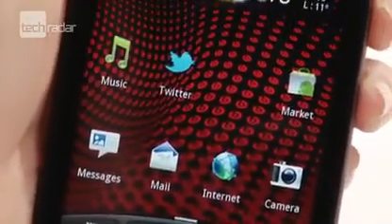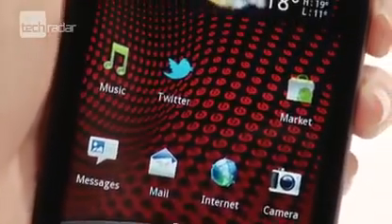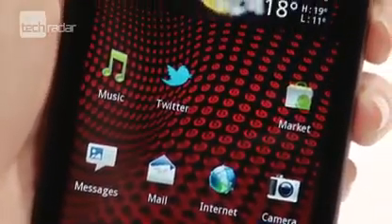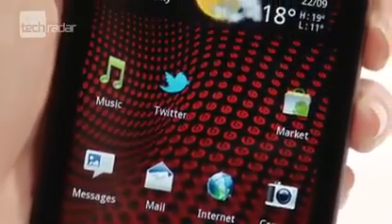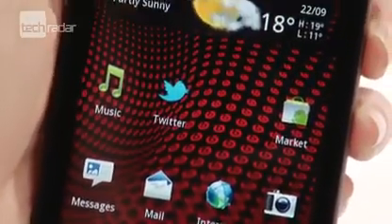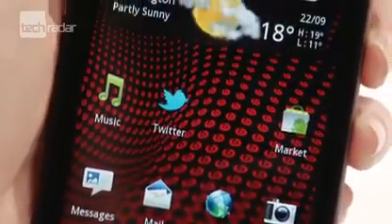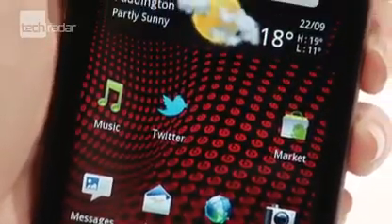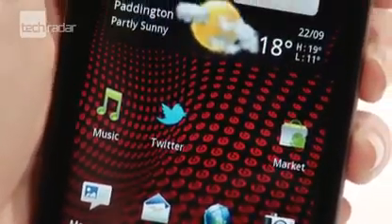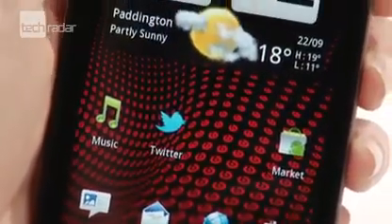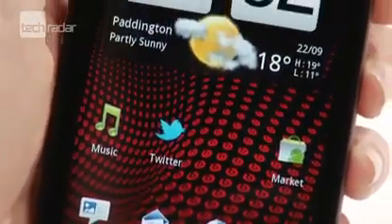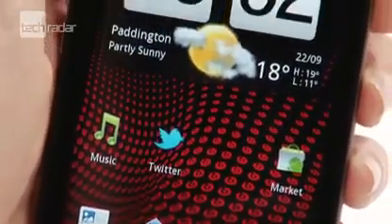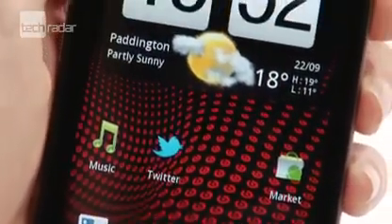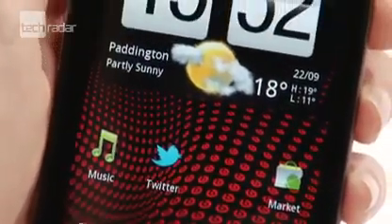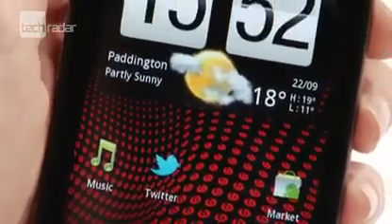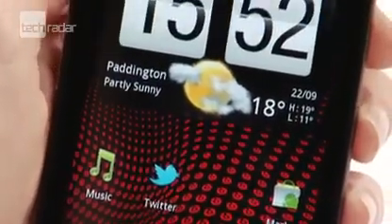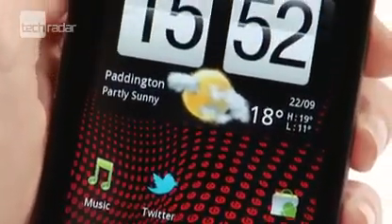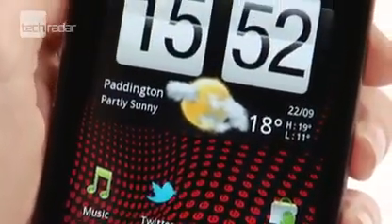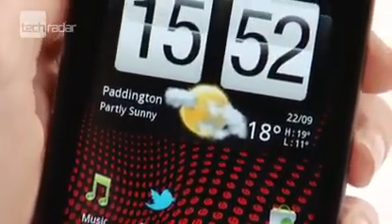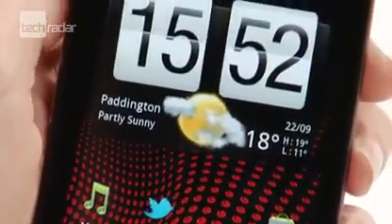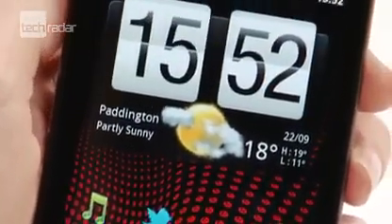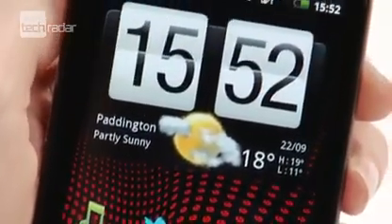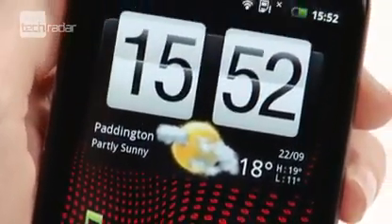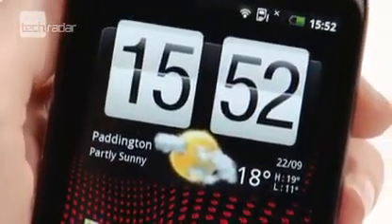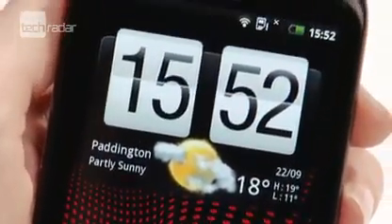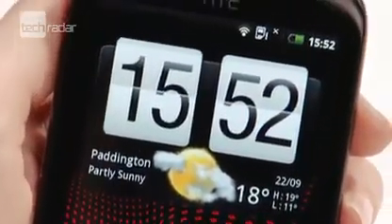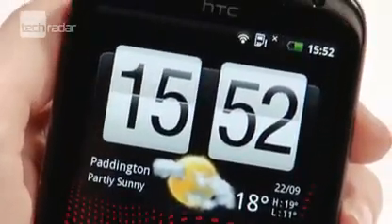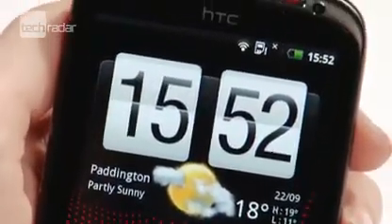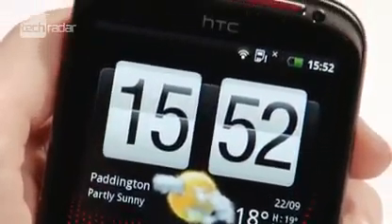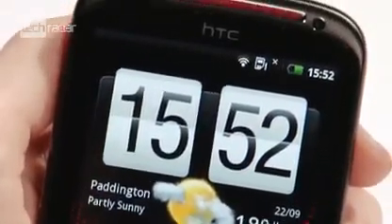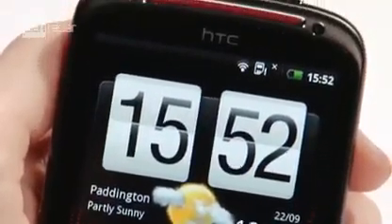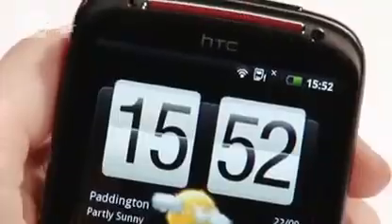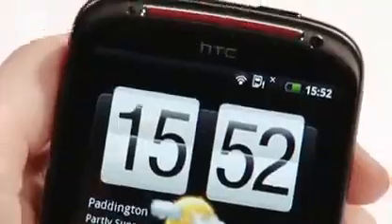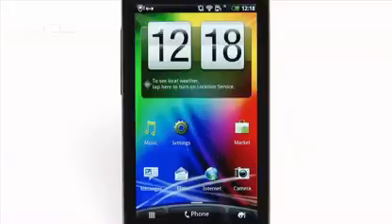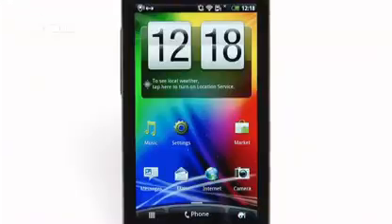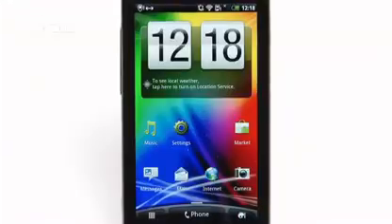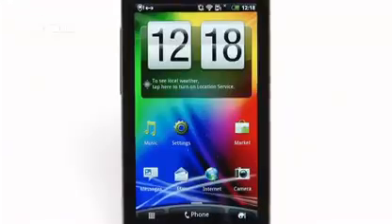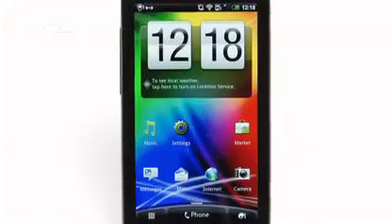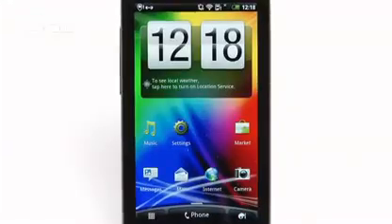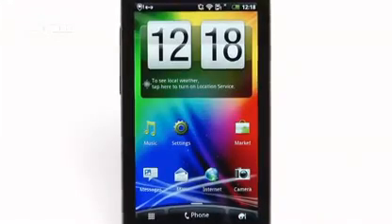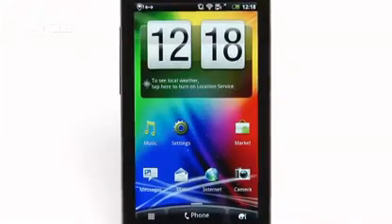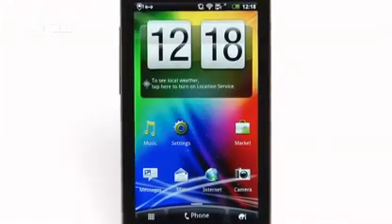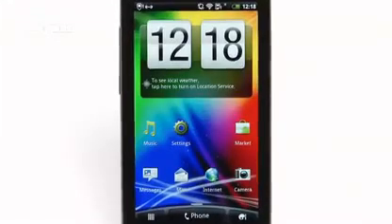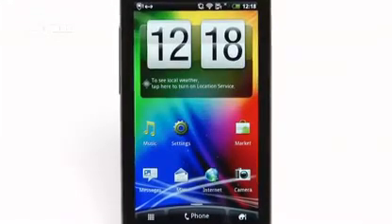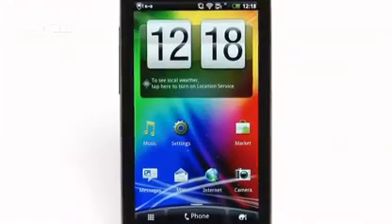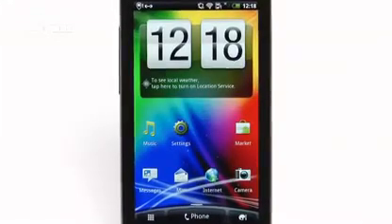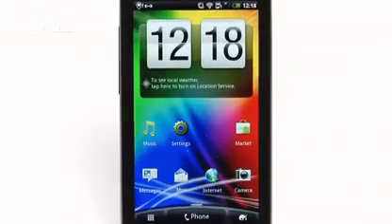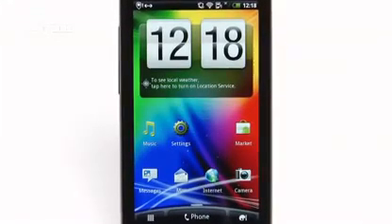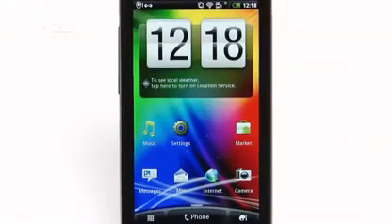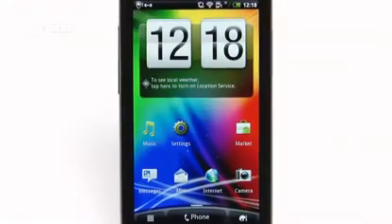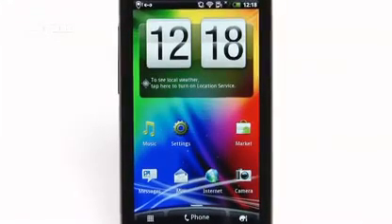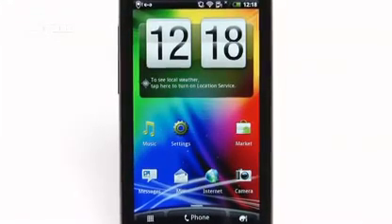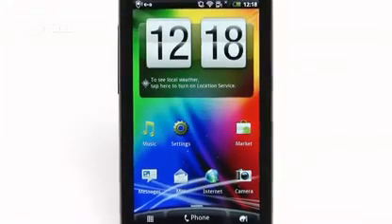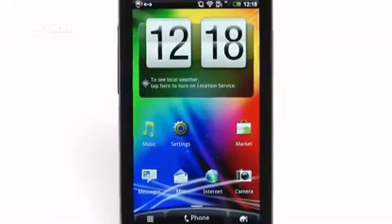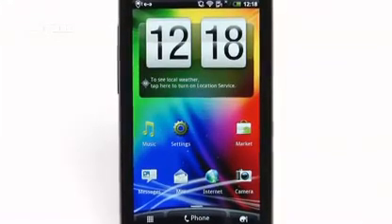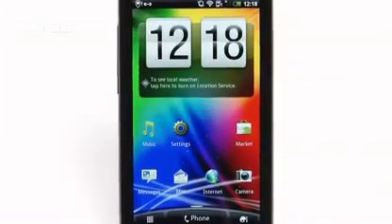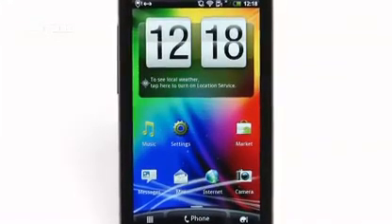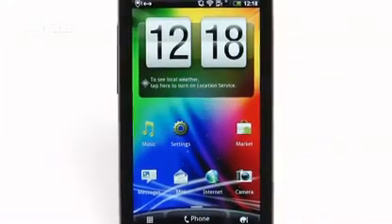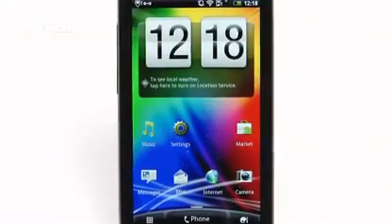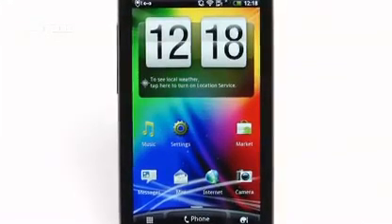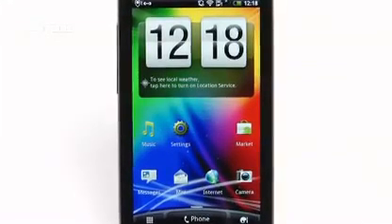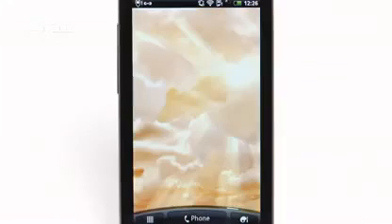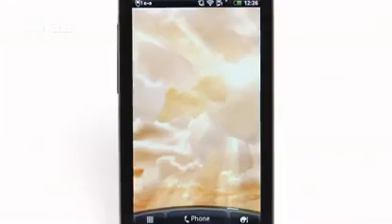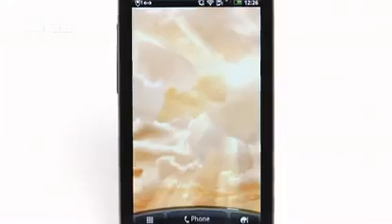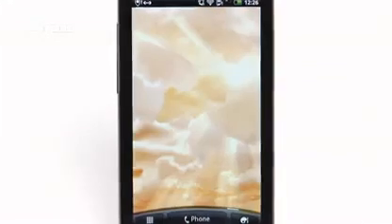Although the 4.3 inch QHD screen is the same size as the Sensation before it, the display on the XE is noticeably brighter, giving us more vivid colours.